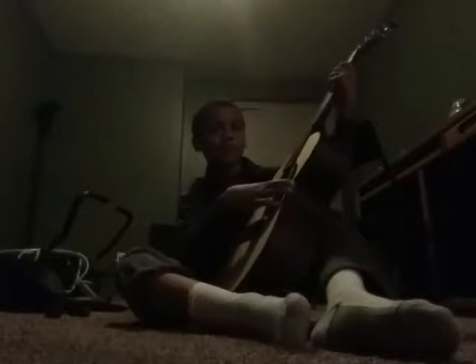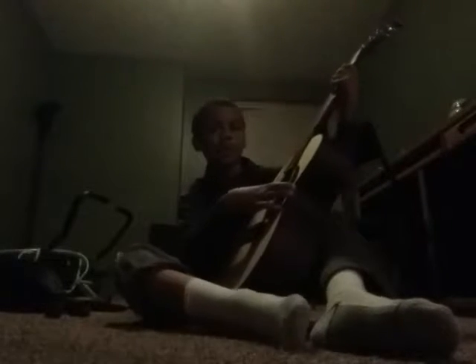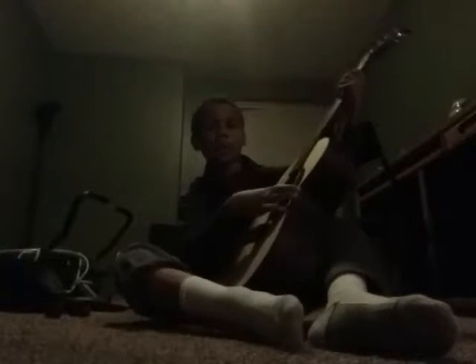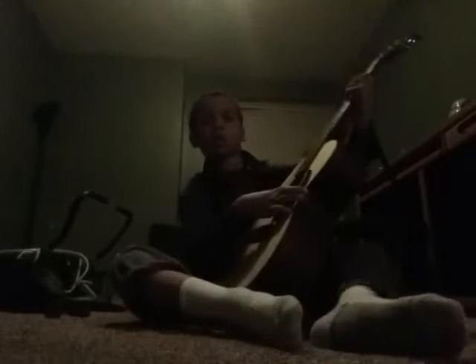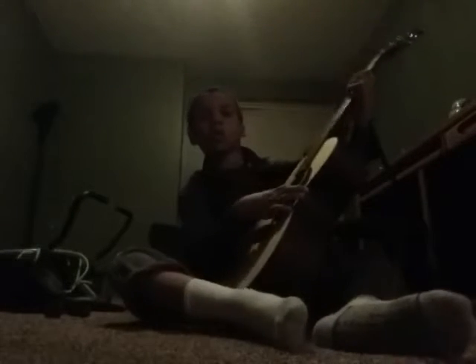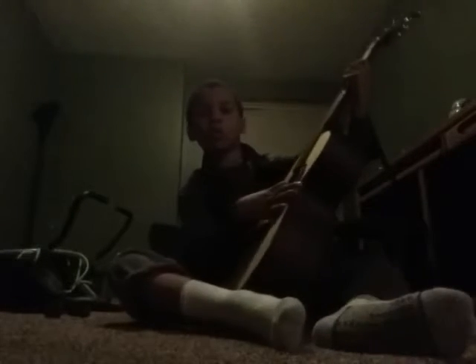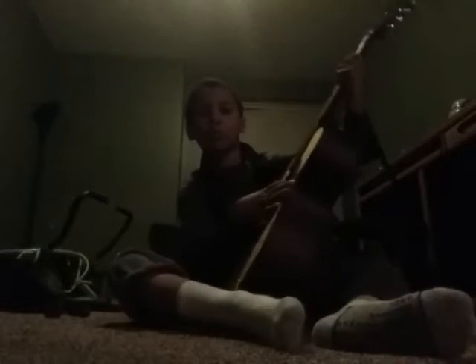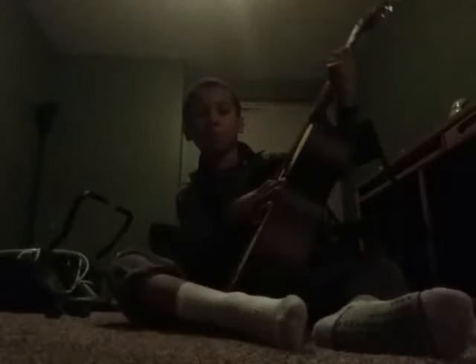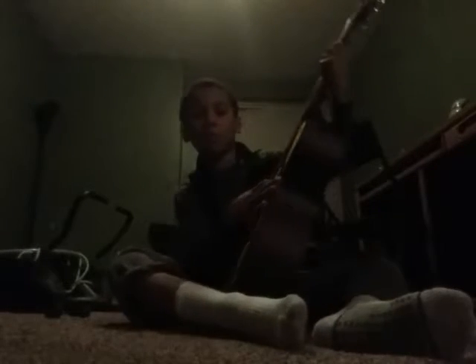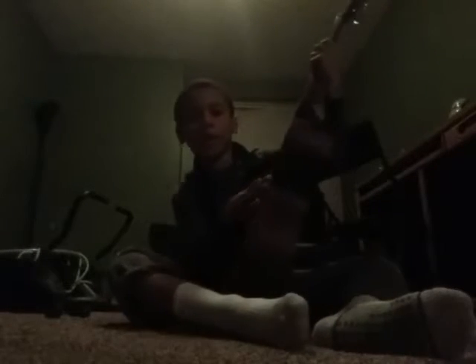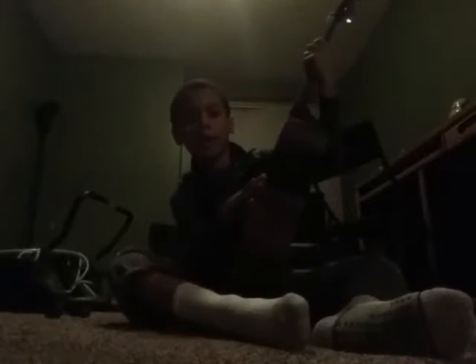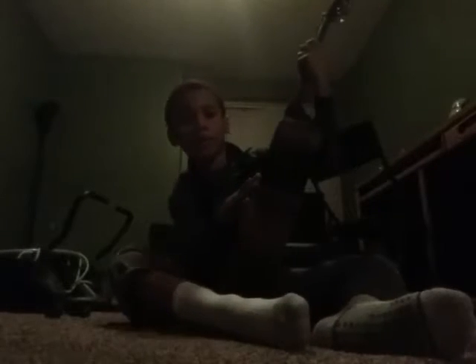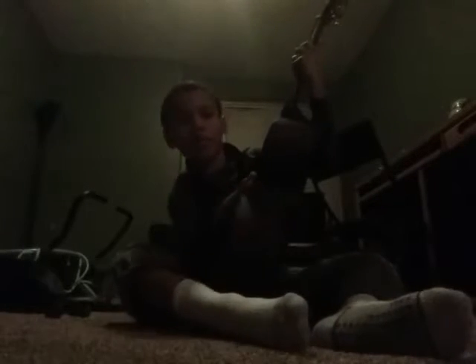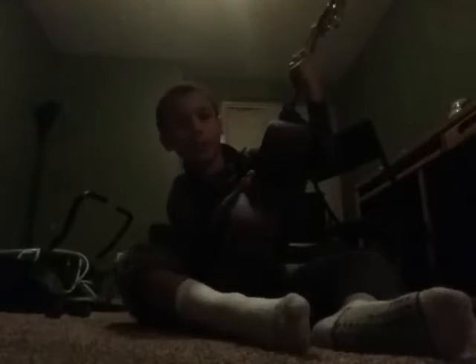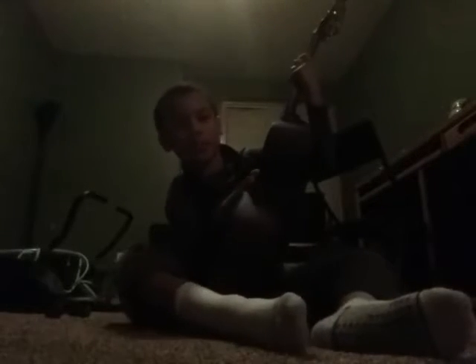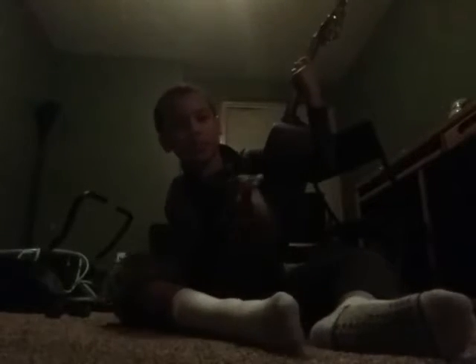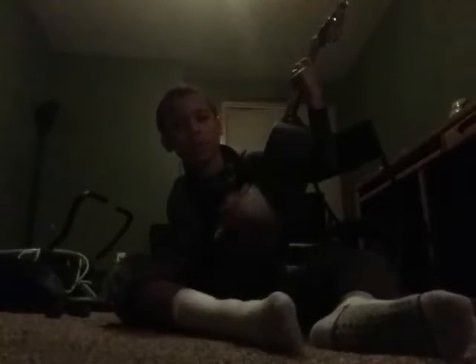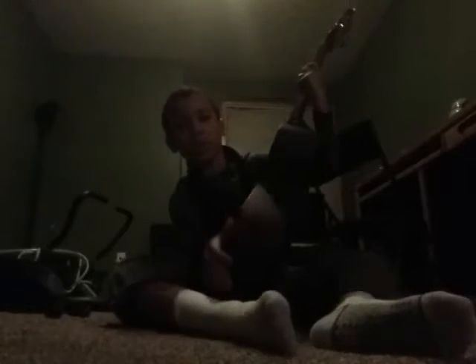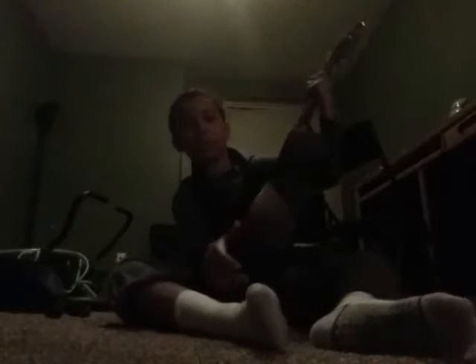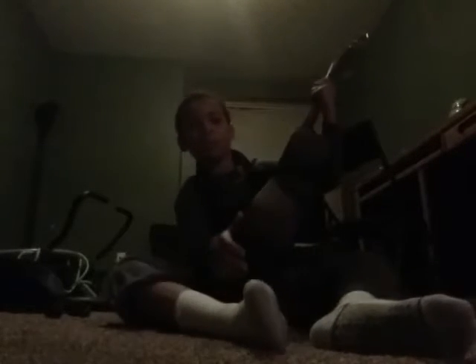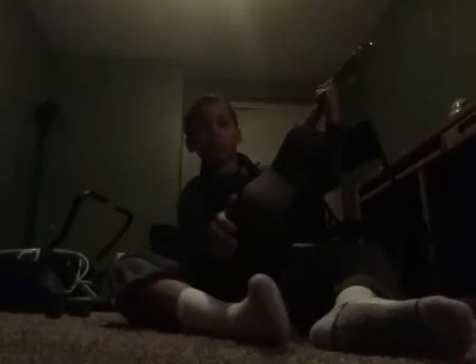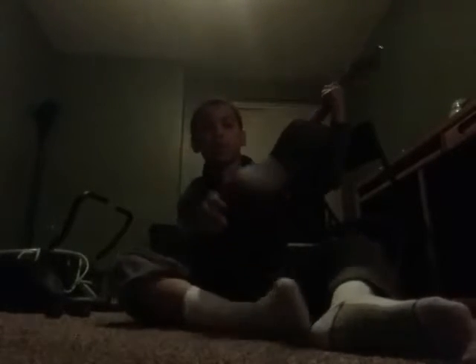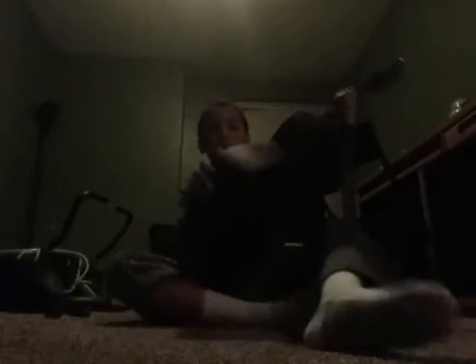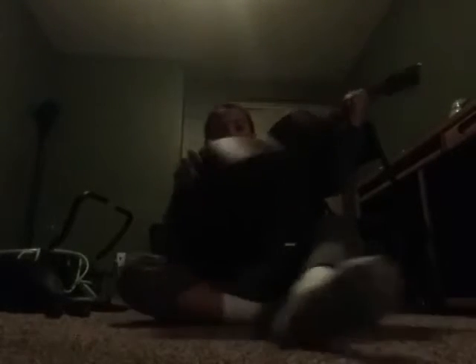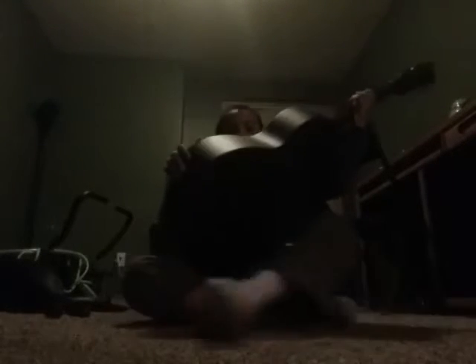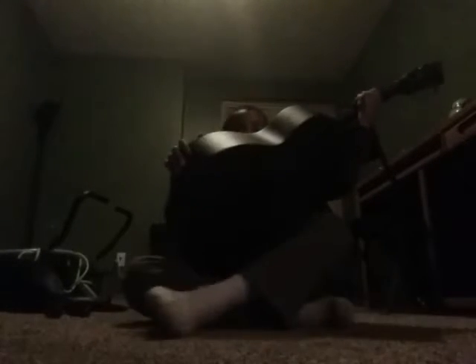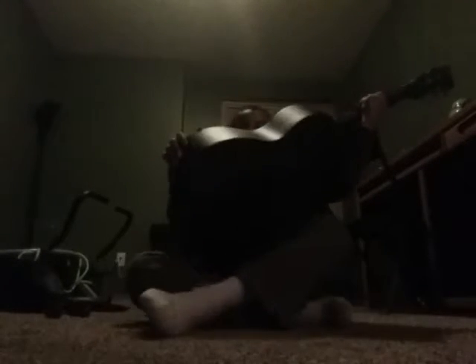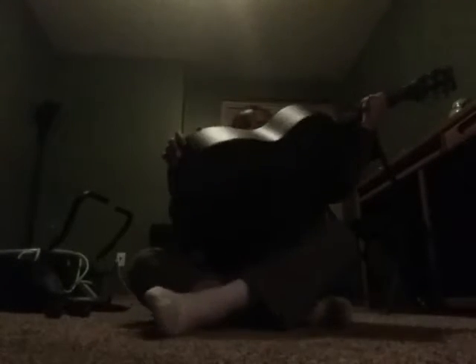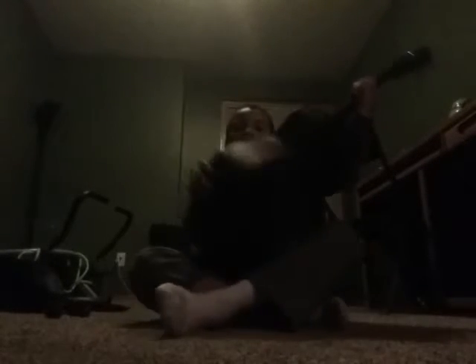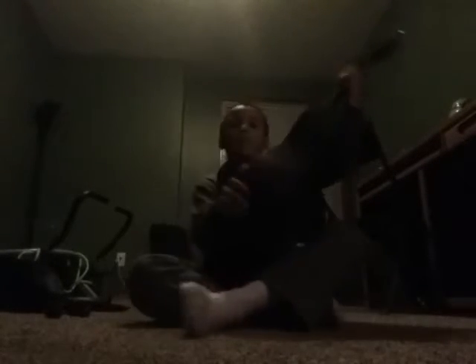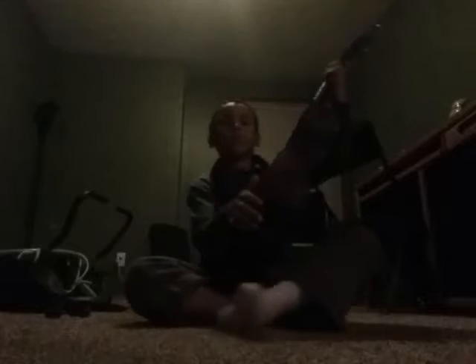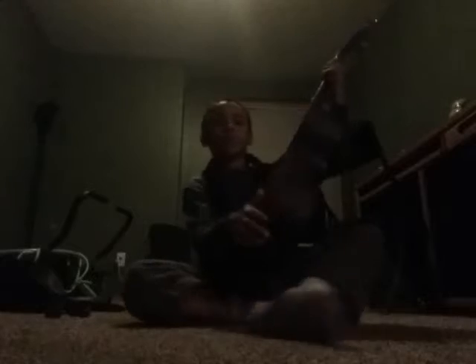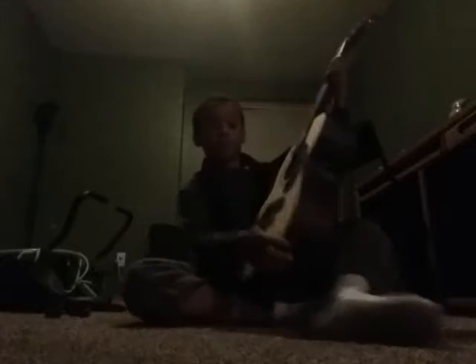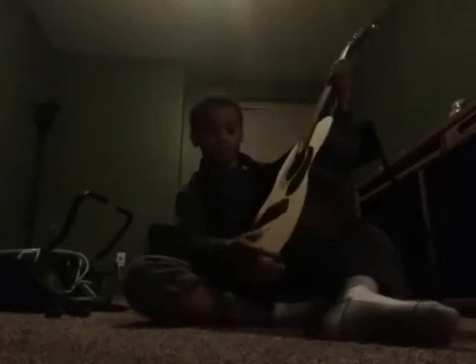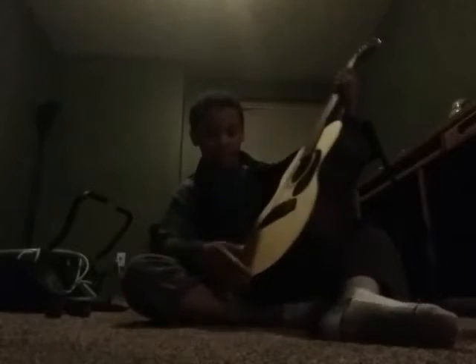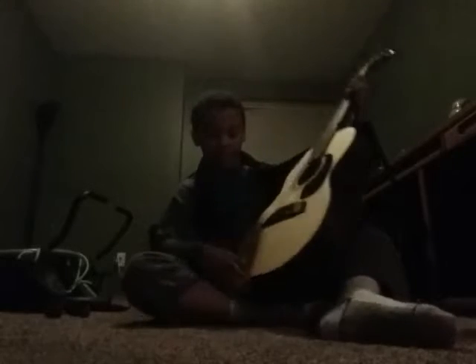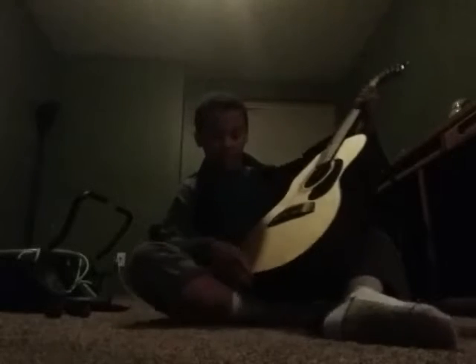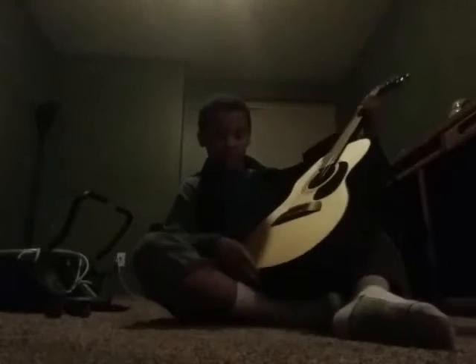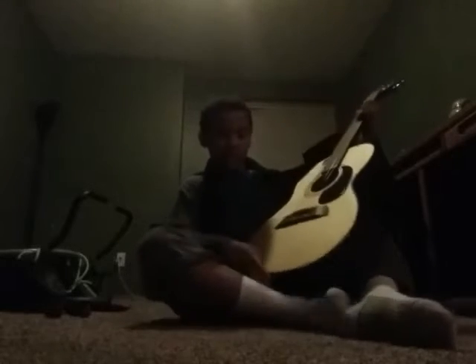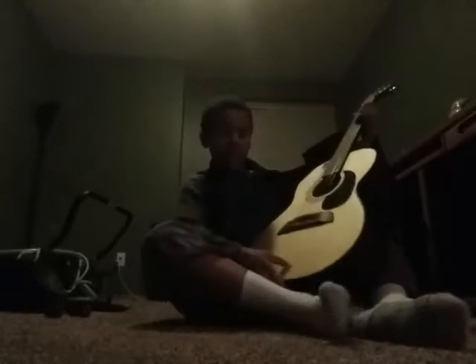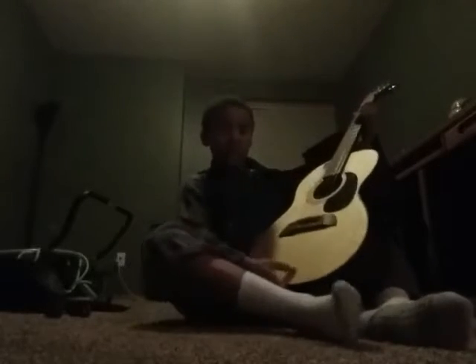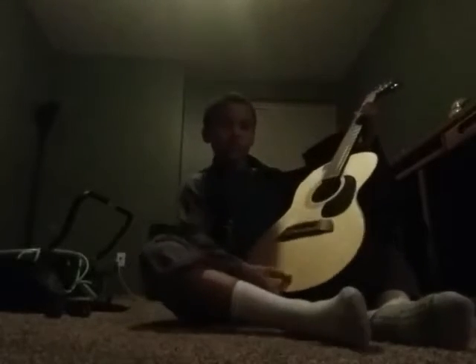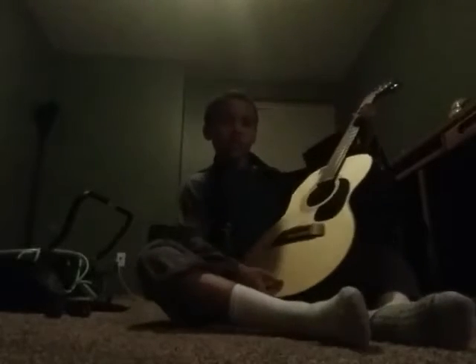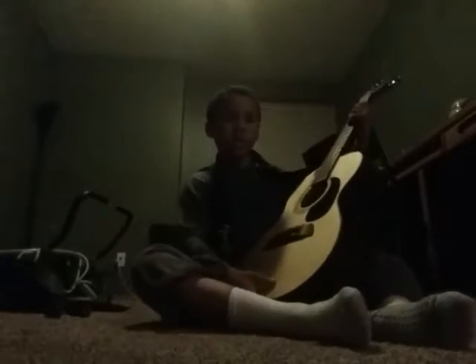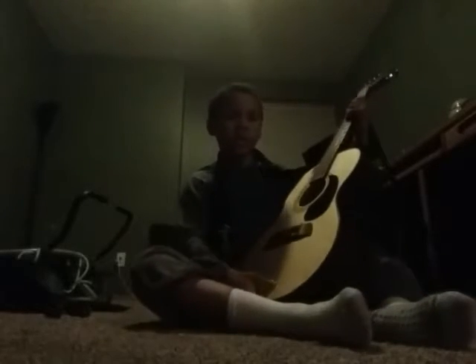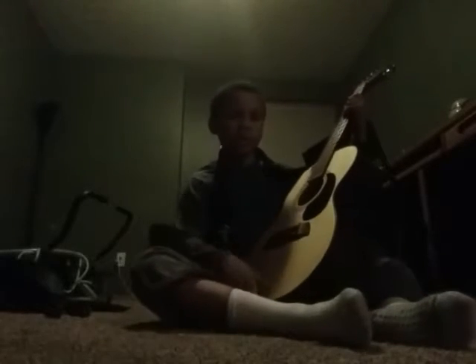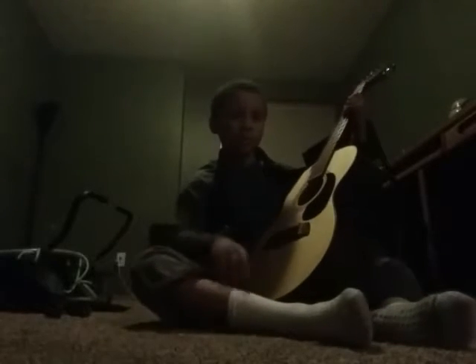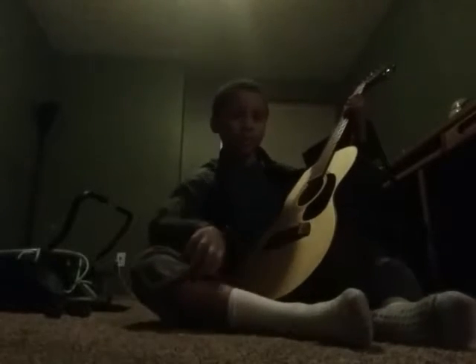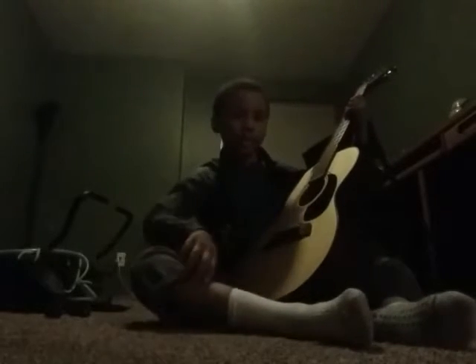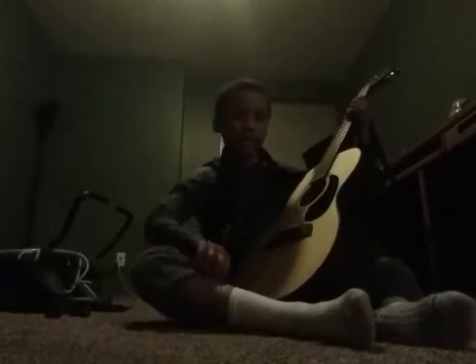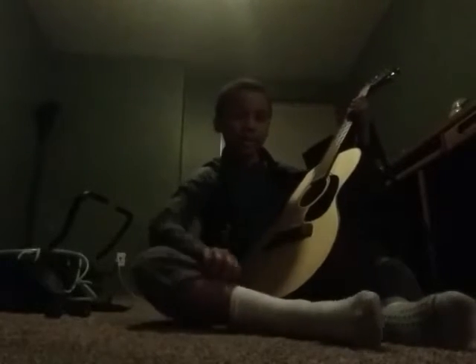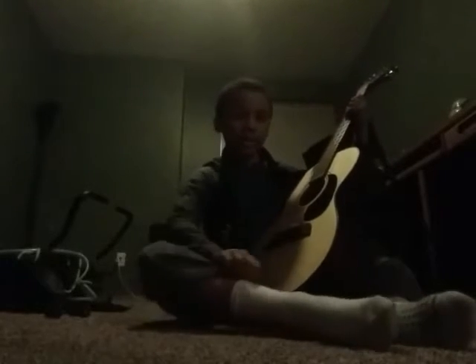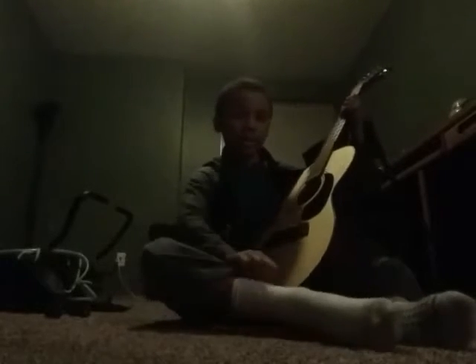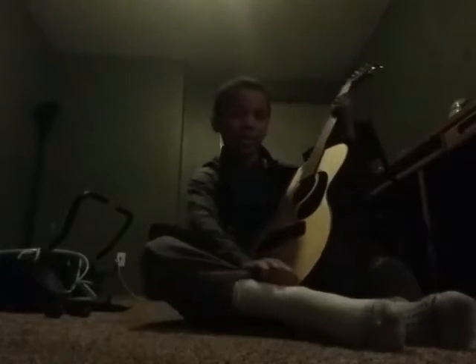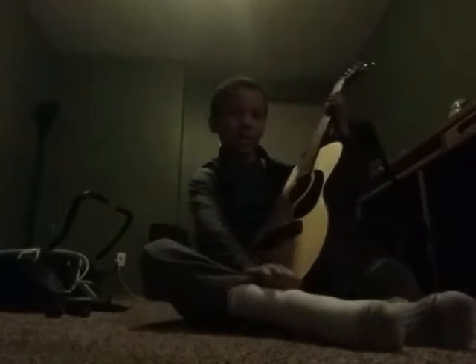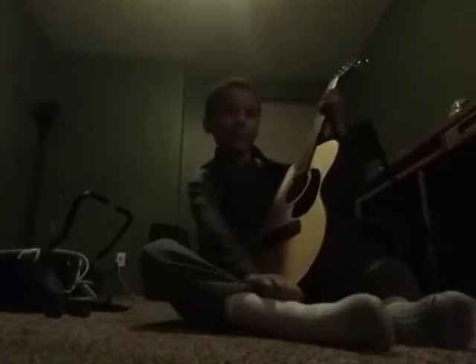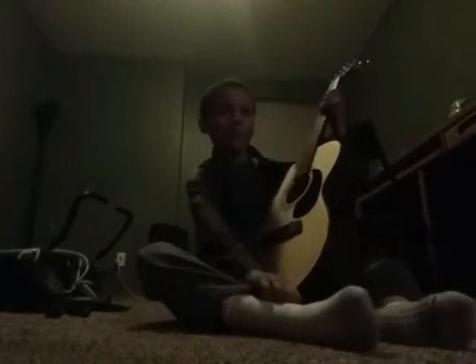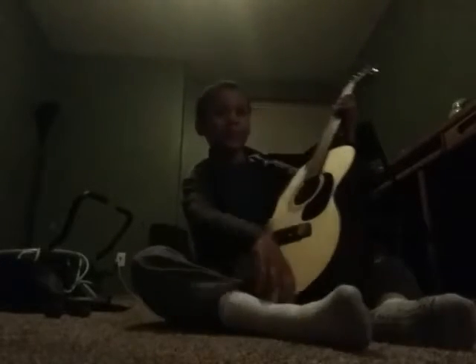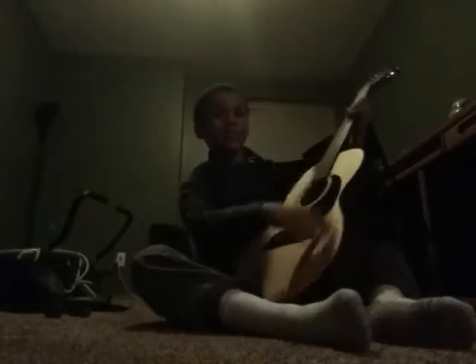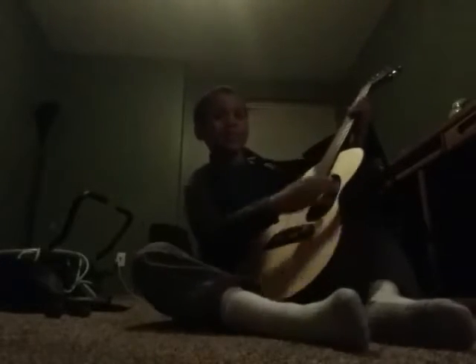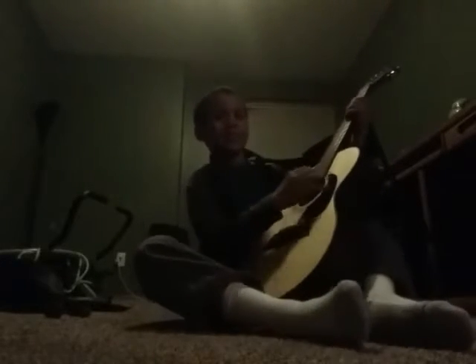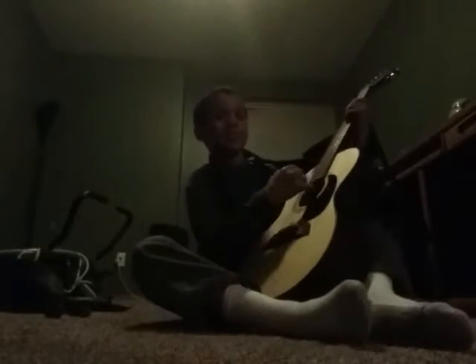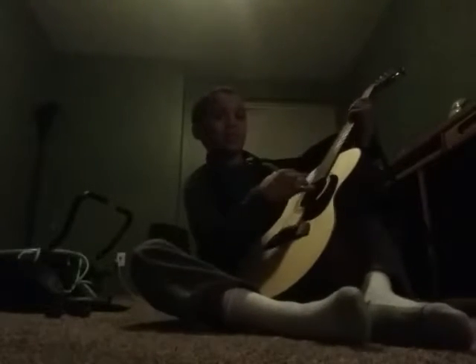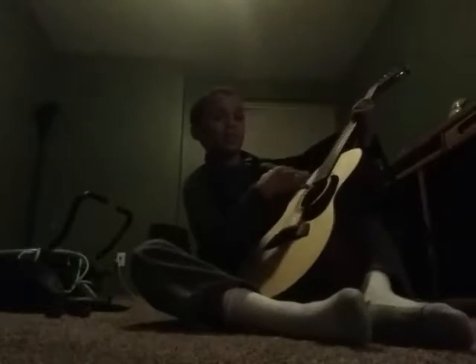Also, I really don't sing. That's not really my thing. I just like to play a guitar. That's all.